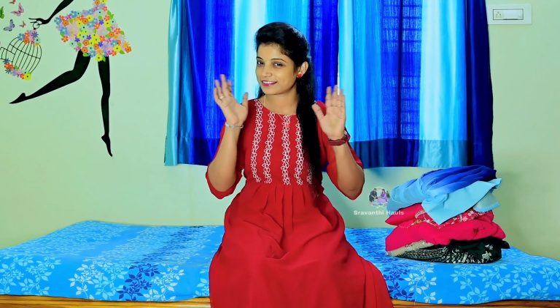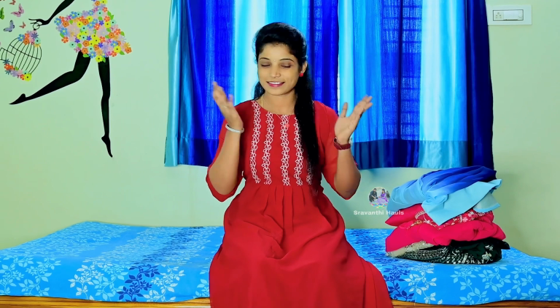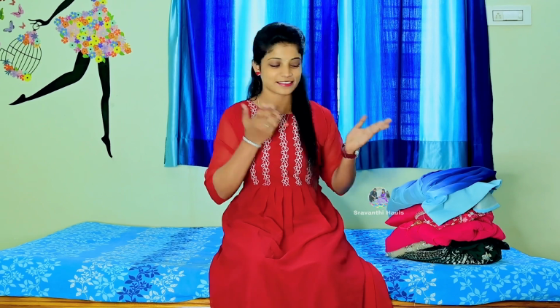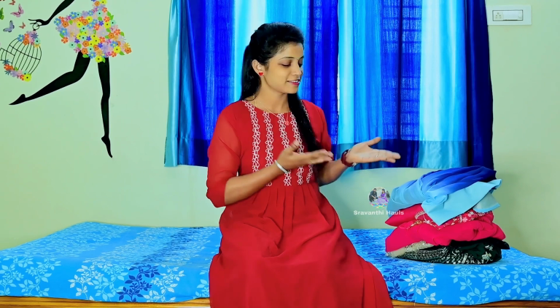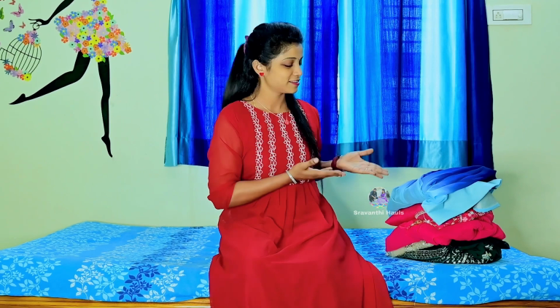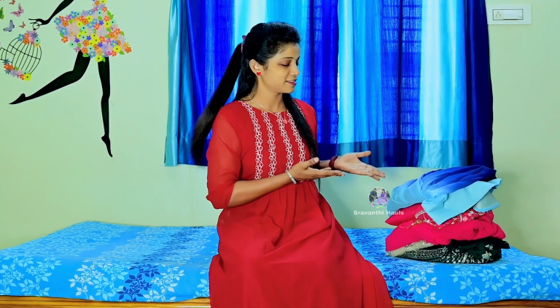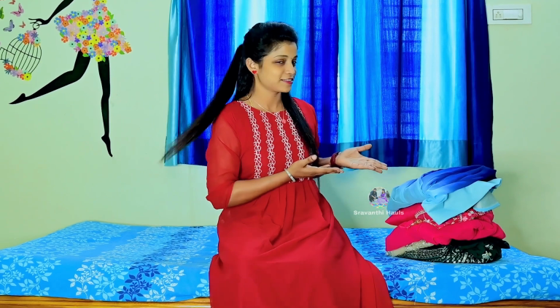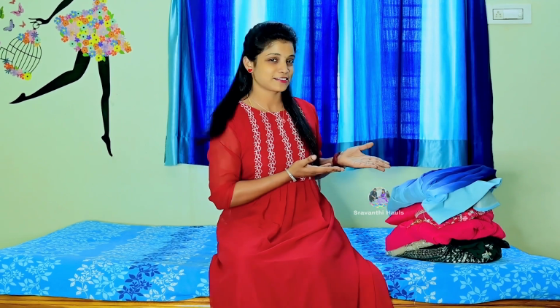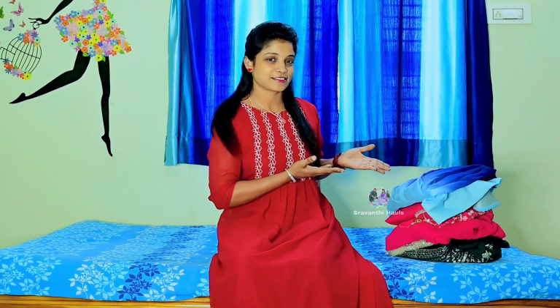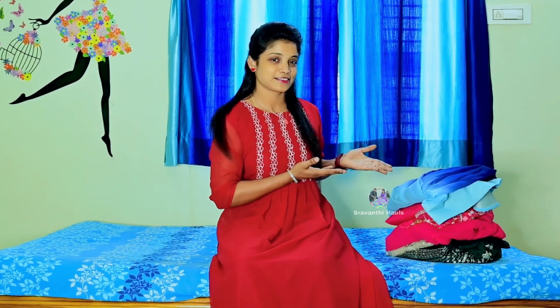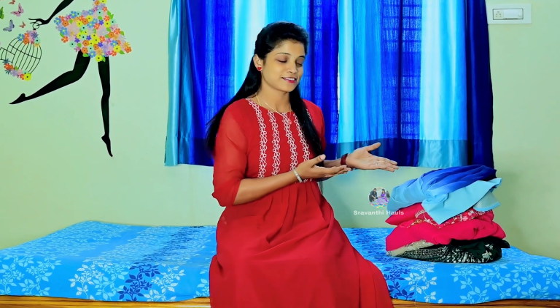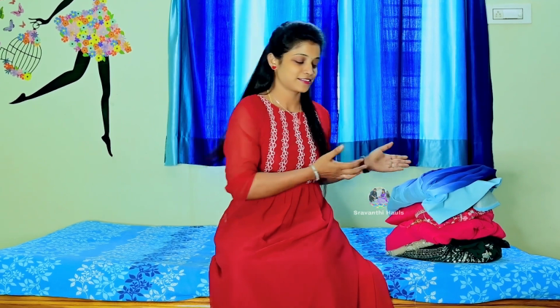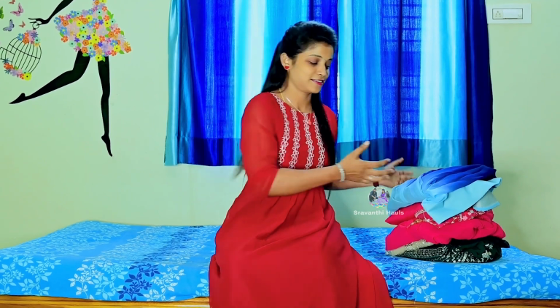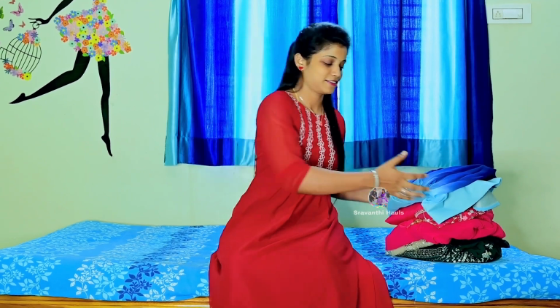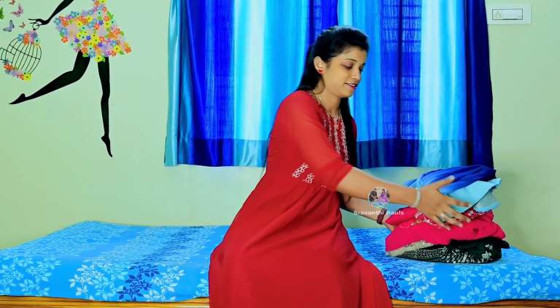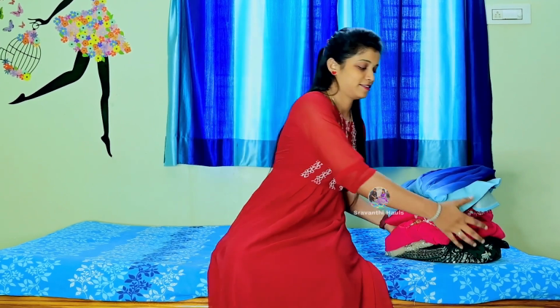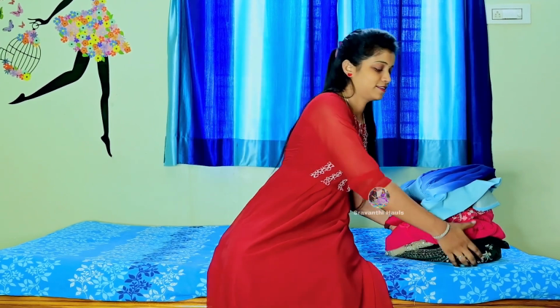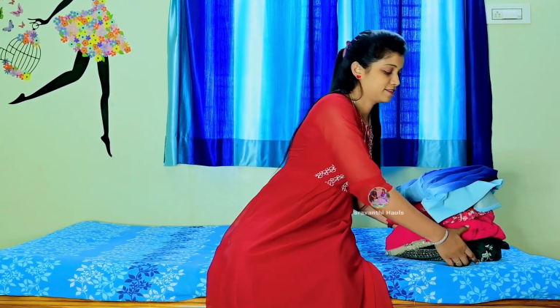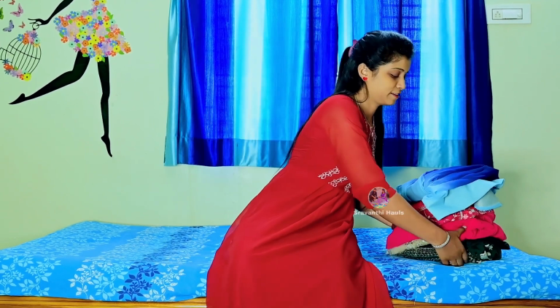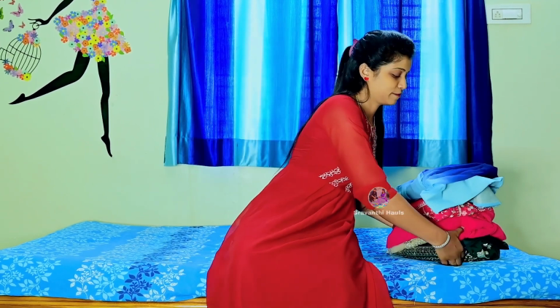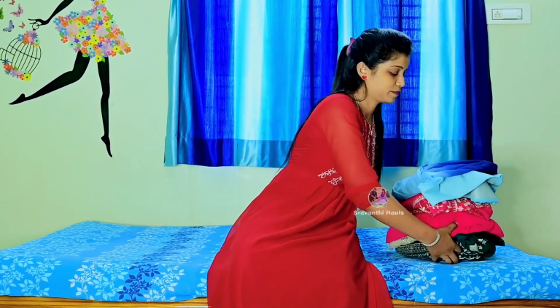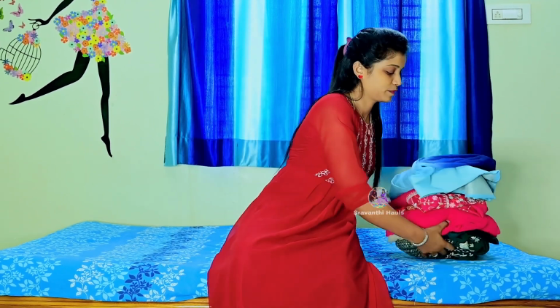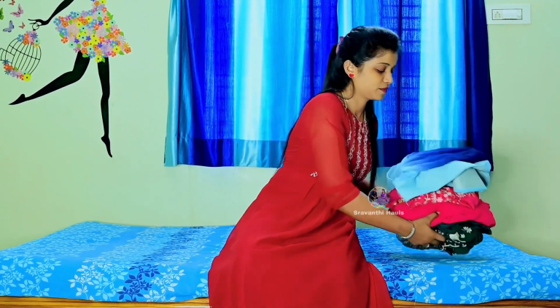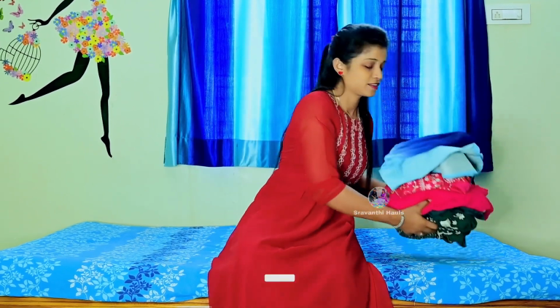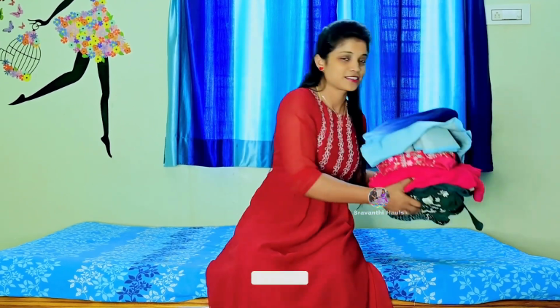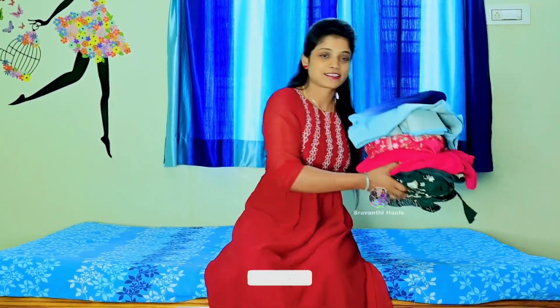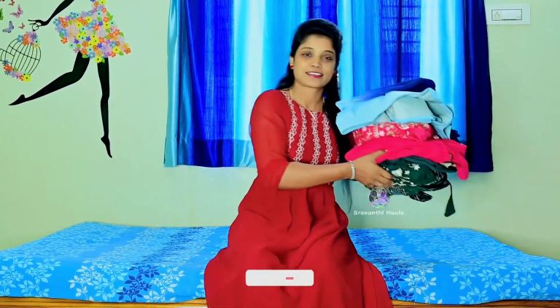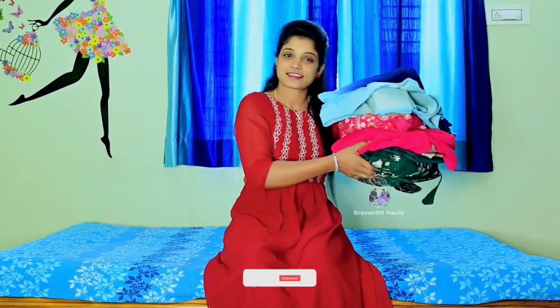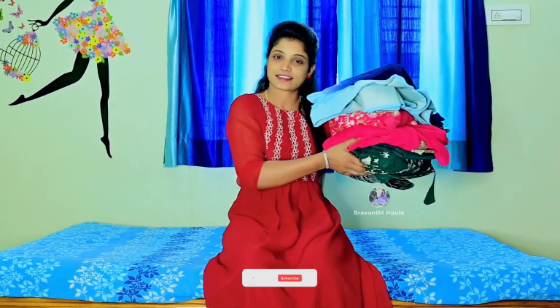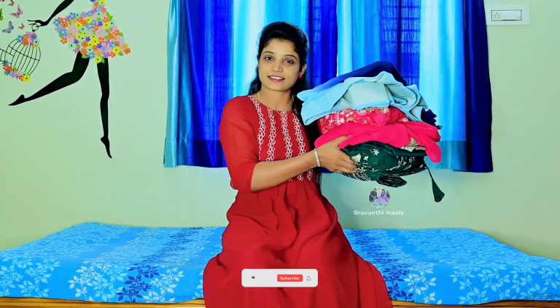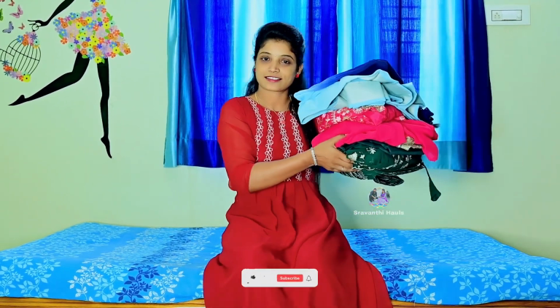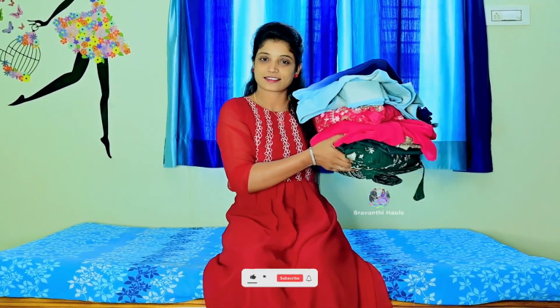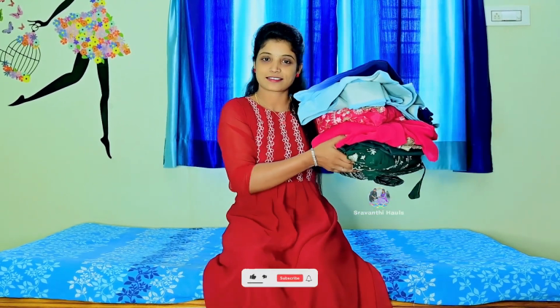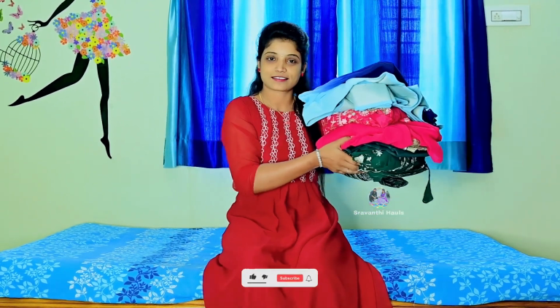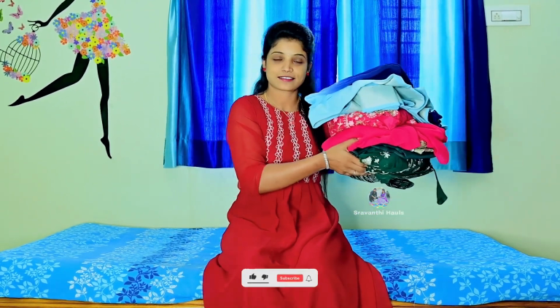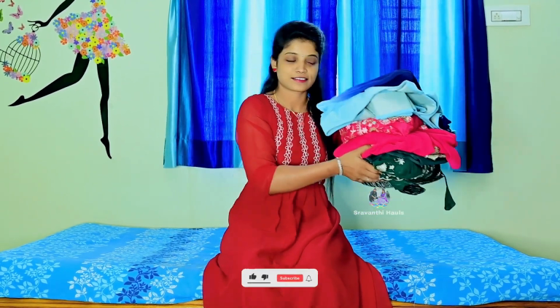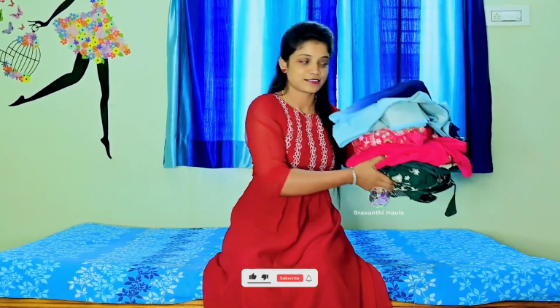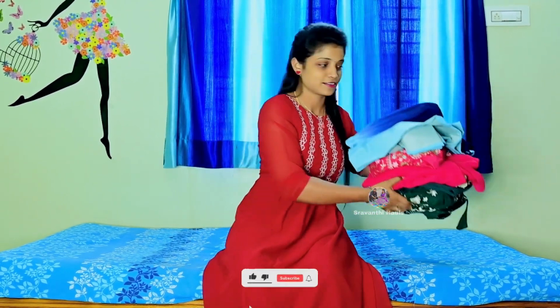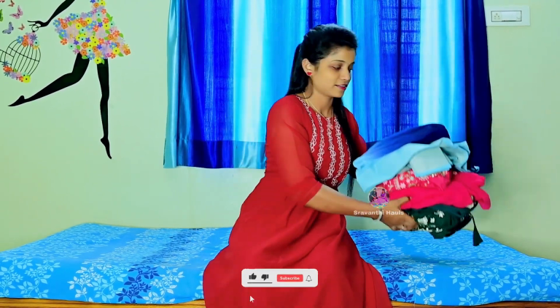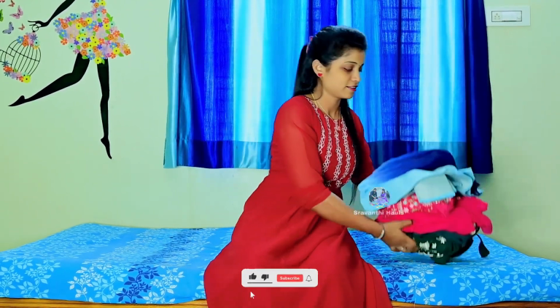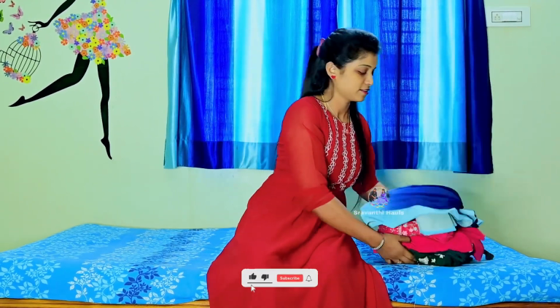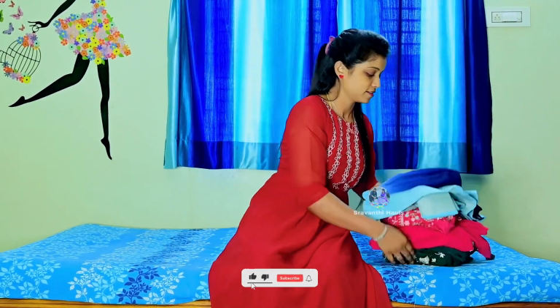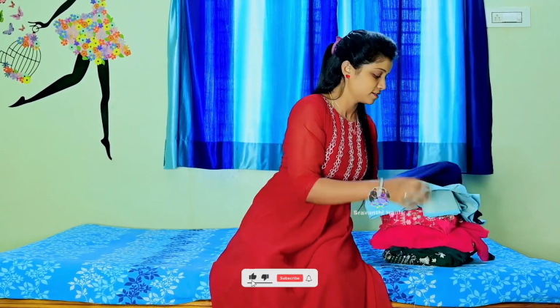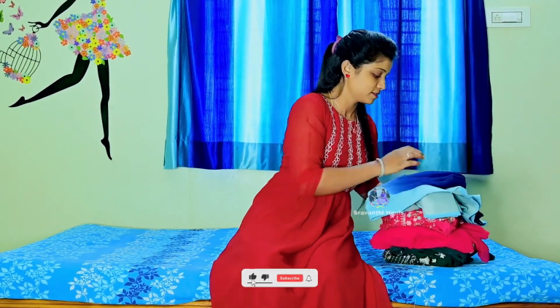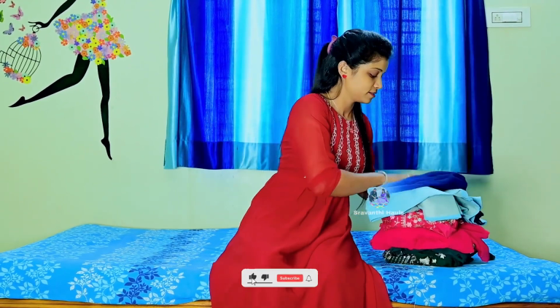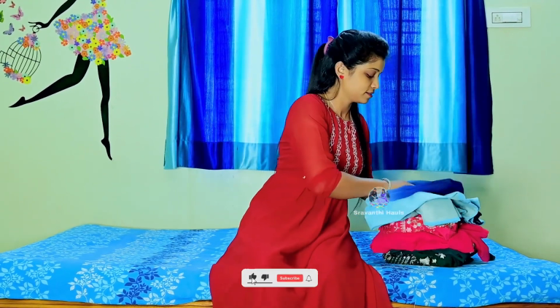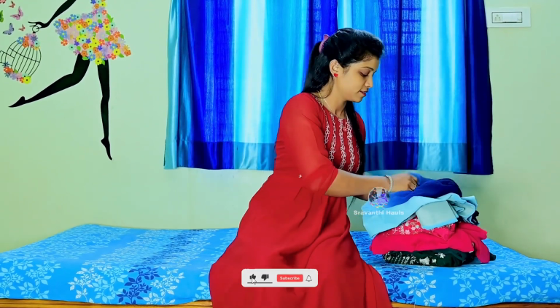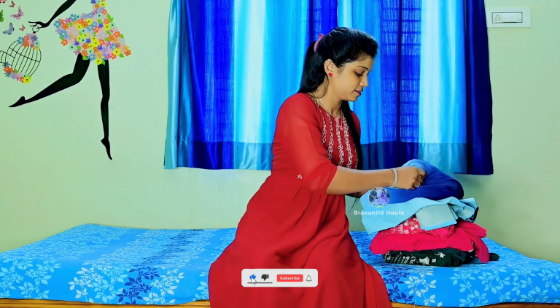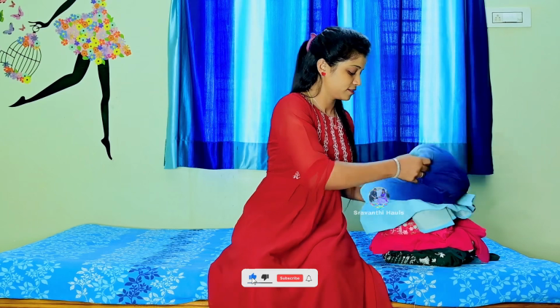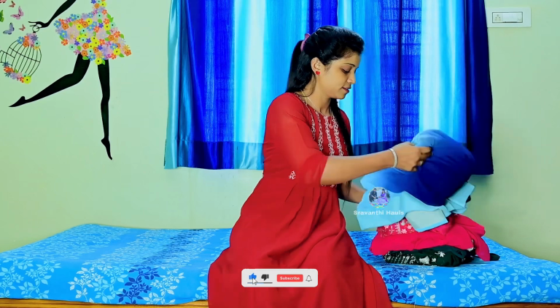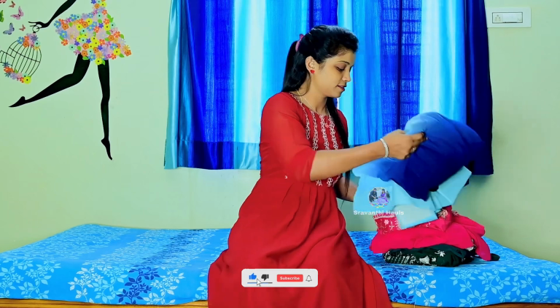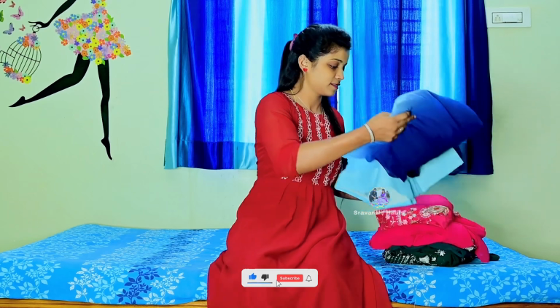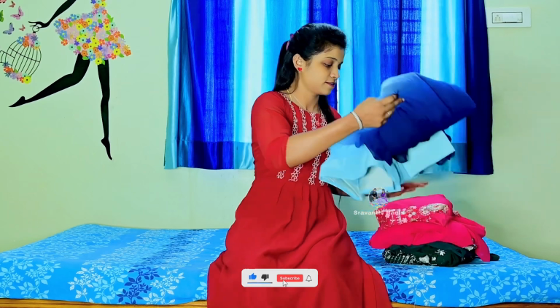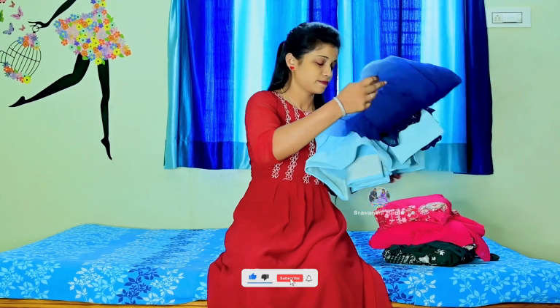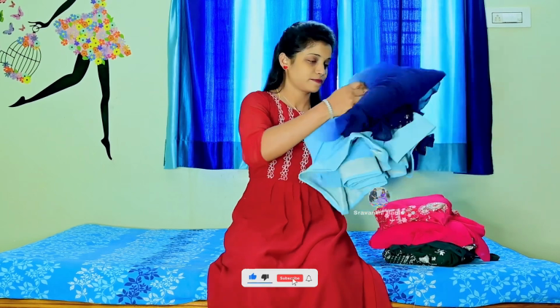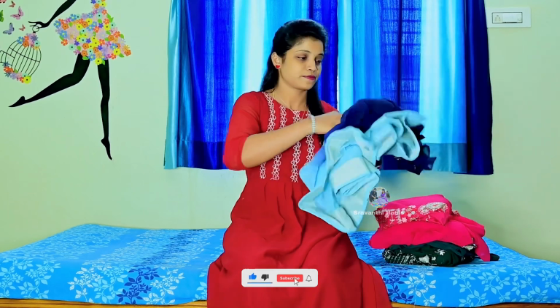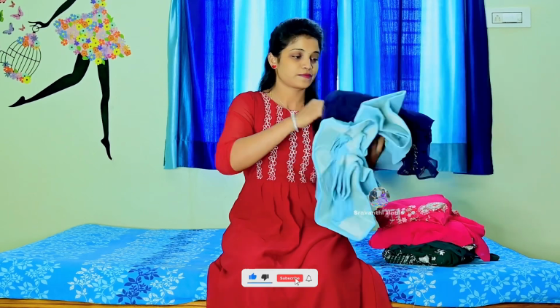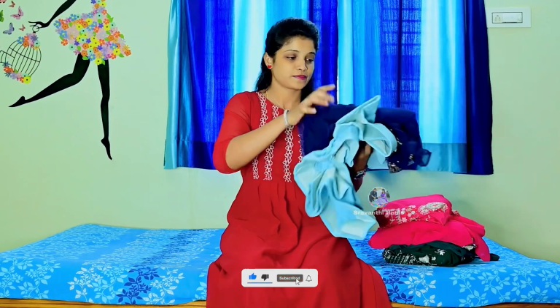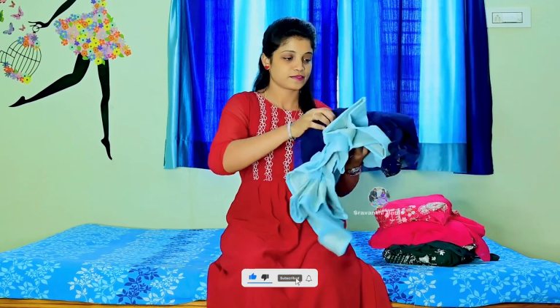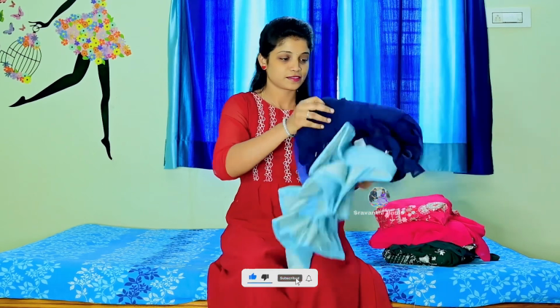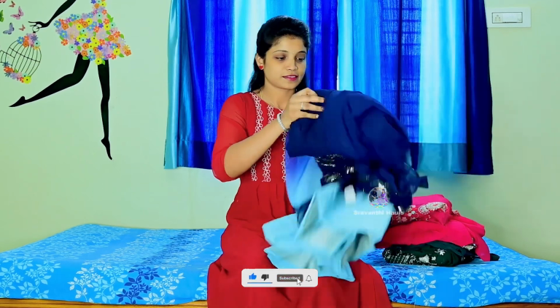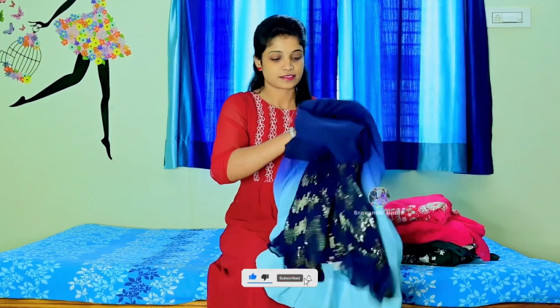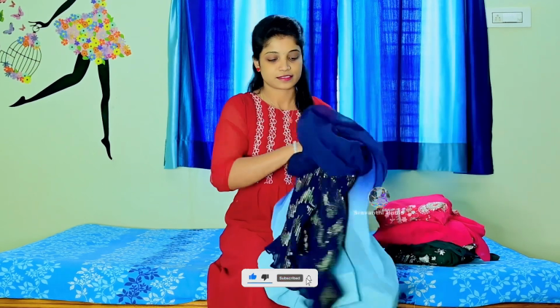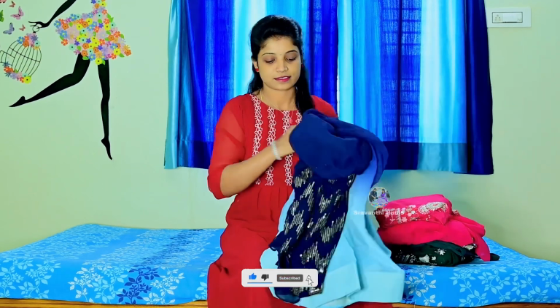Hello everyone, welcome back to Shravanthi Halls. Today, I am going to bring the most classy, trendy and traditional type of longfrocks.